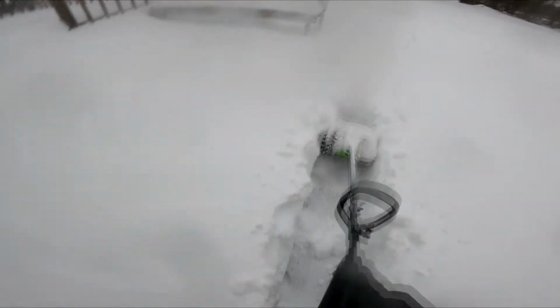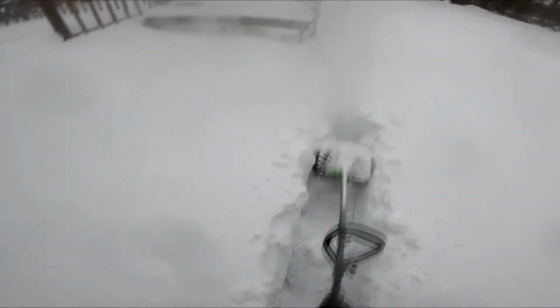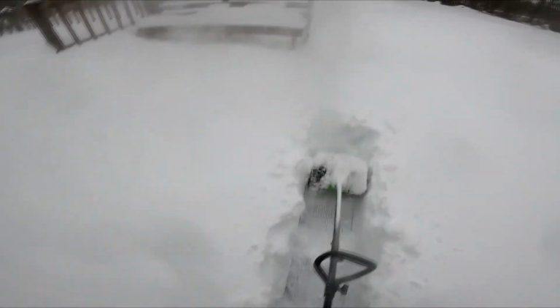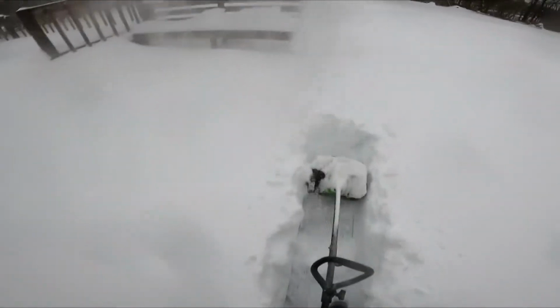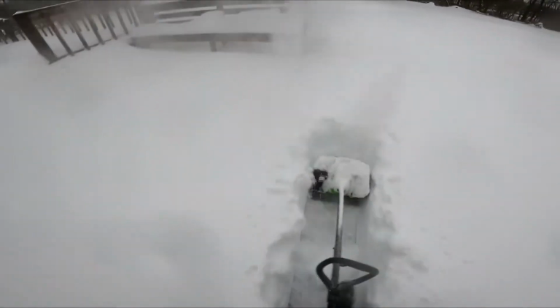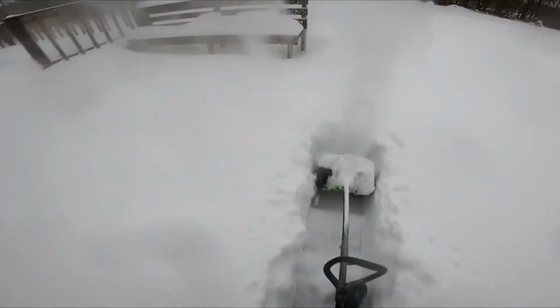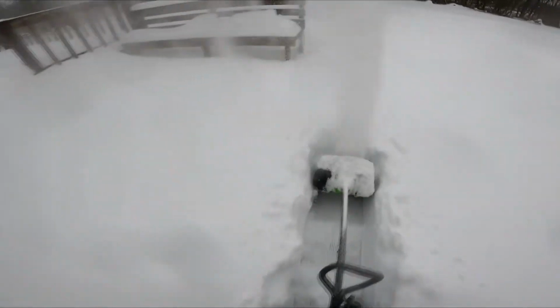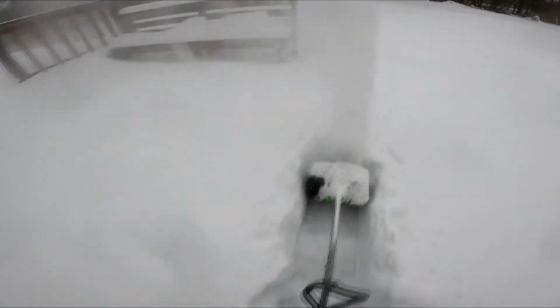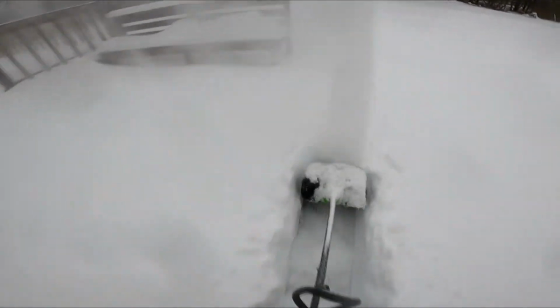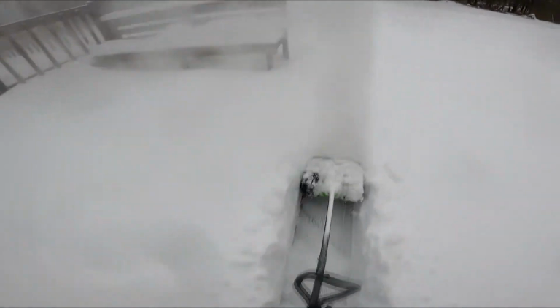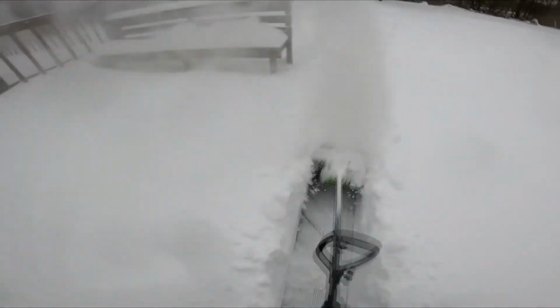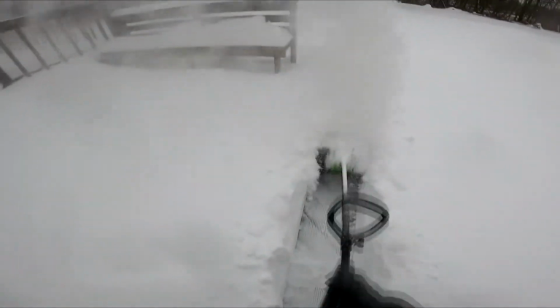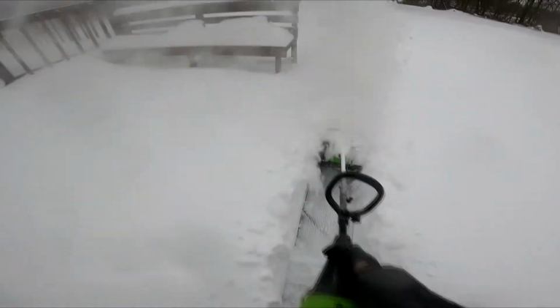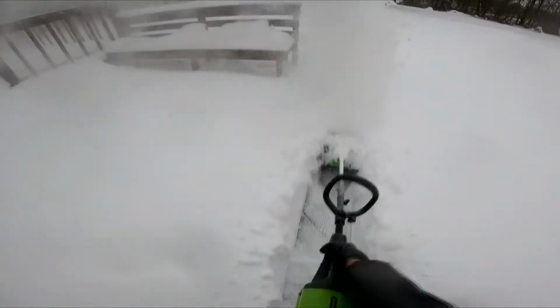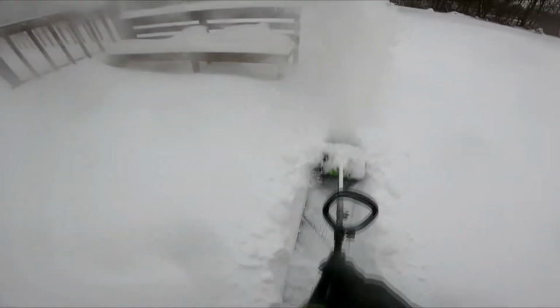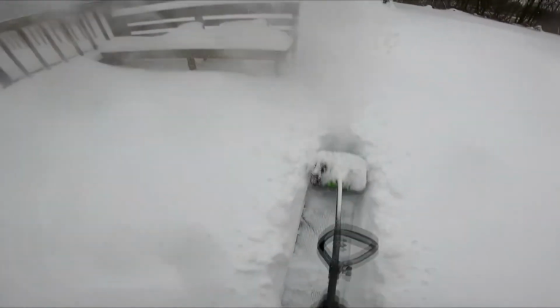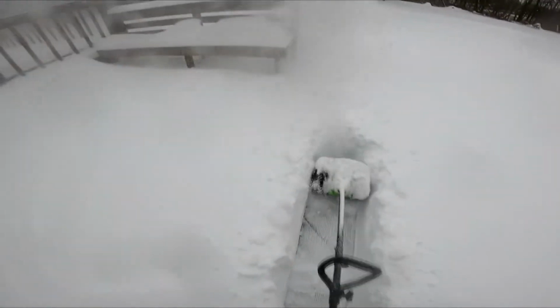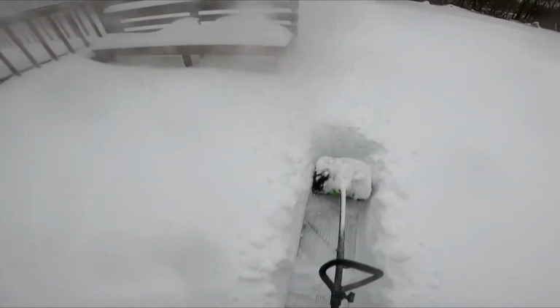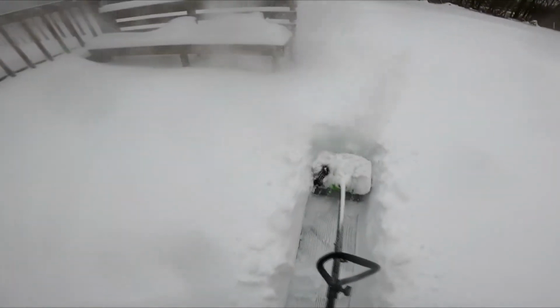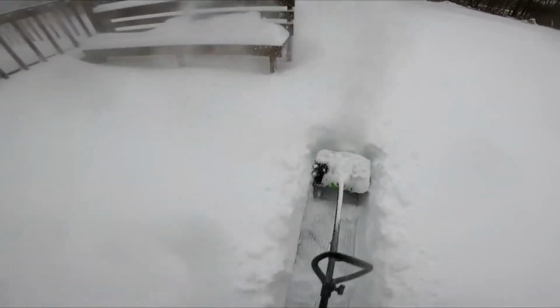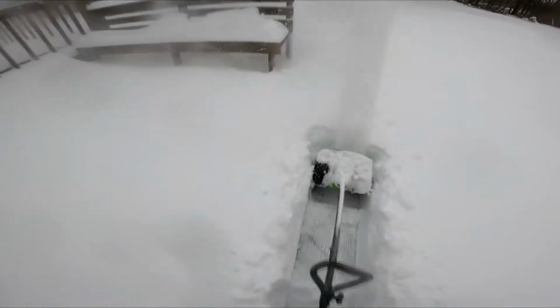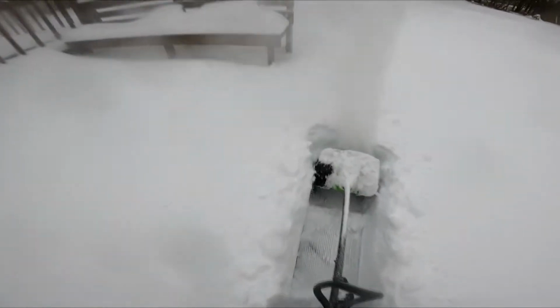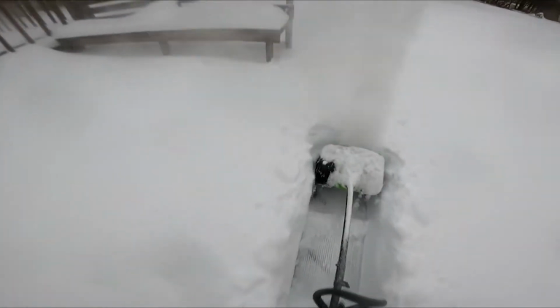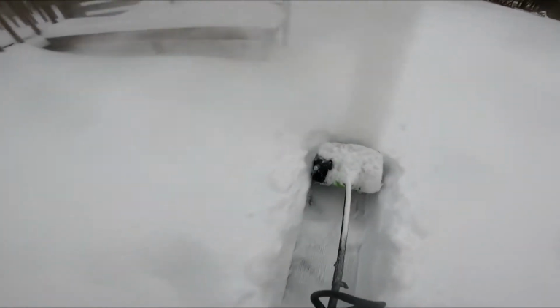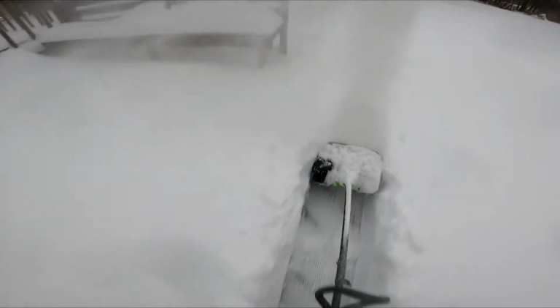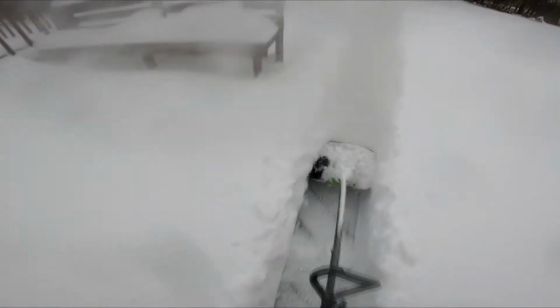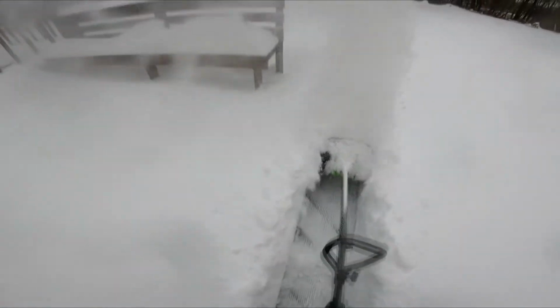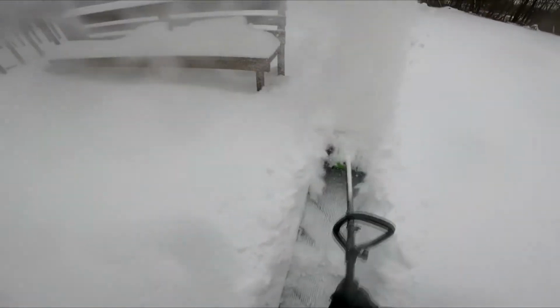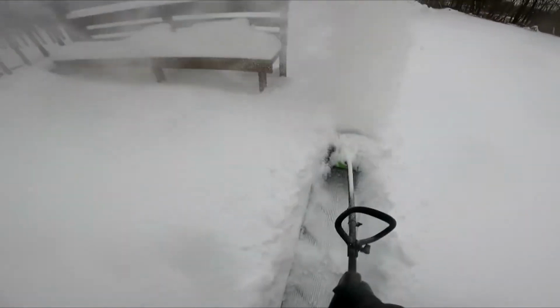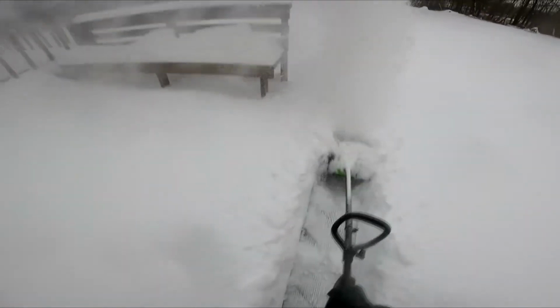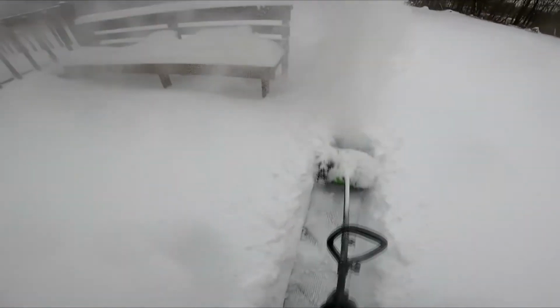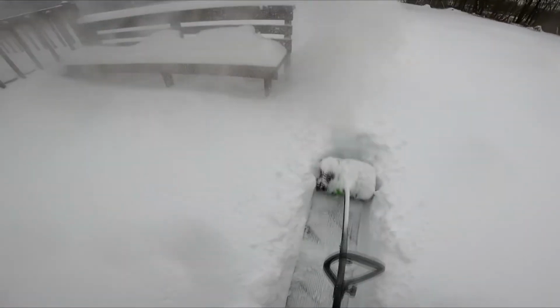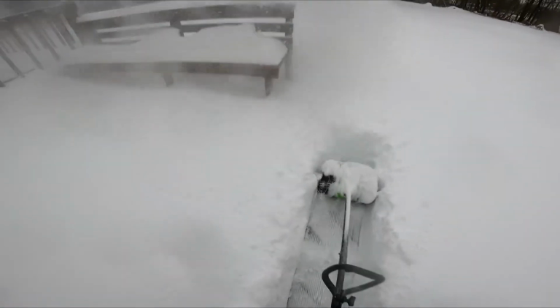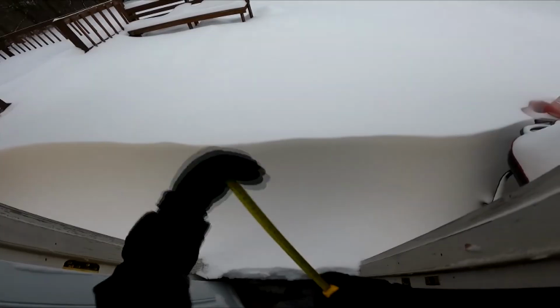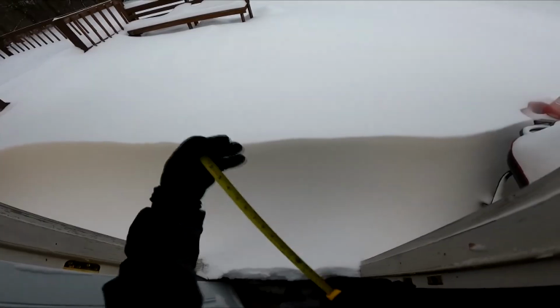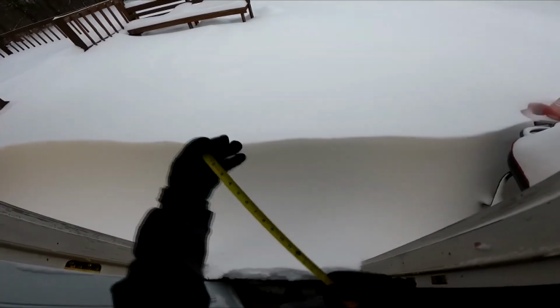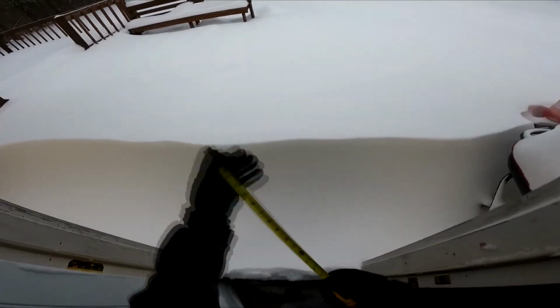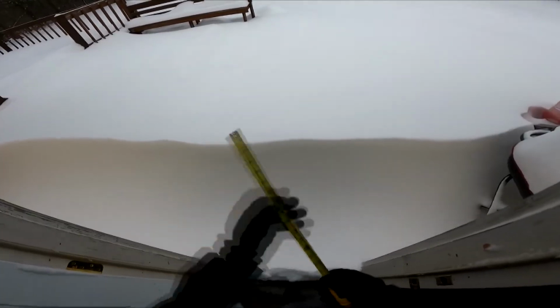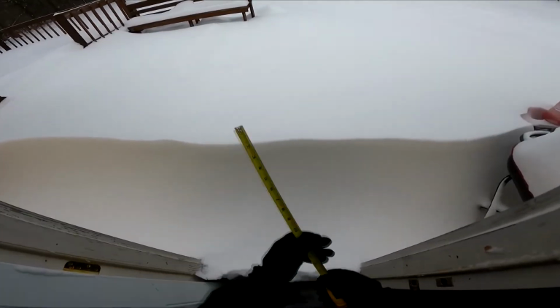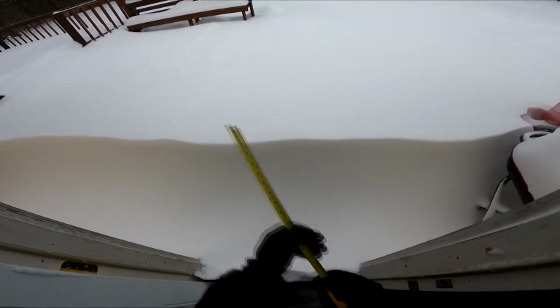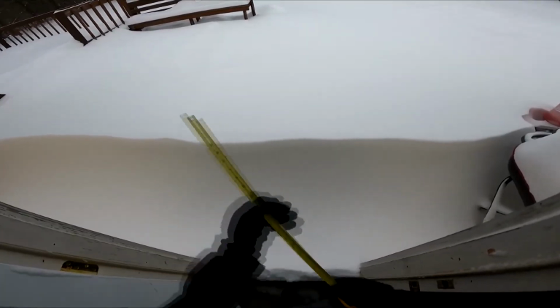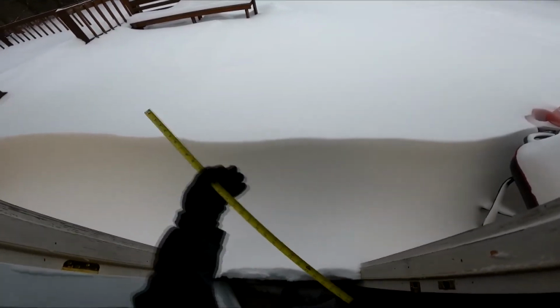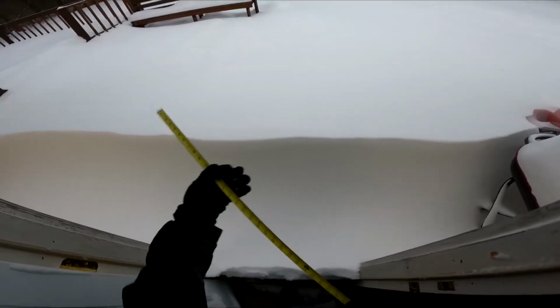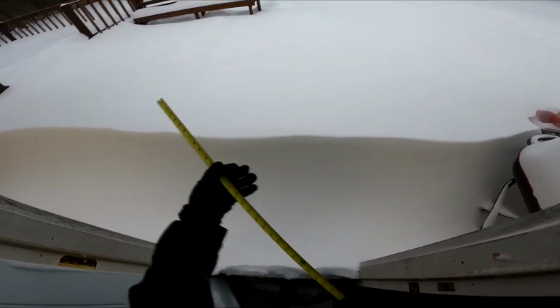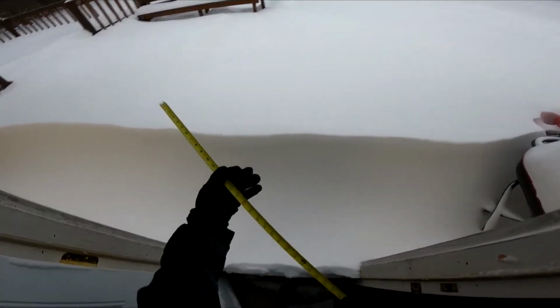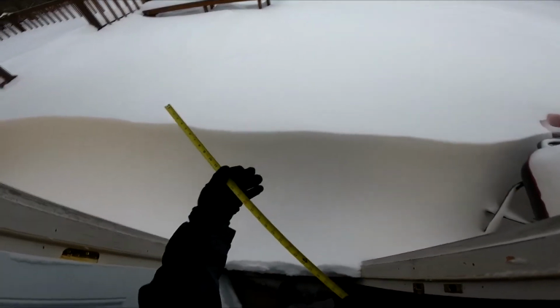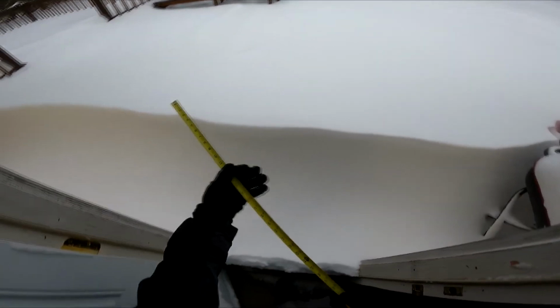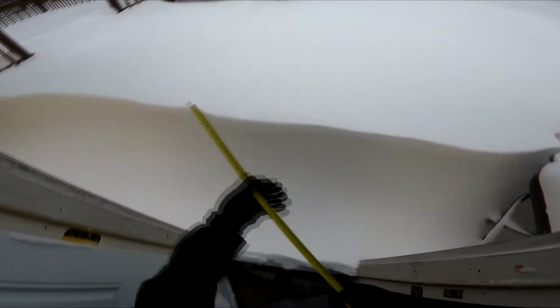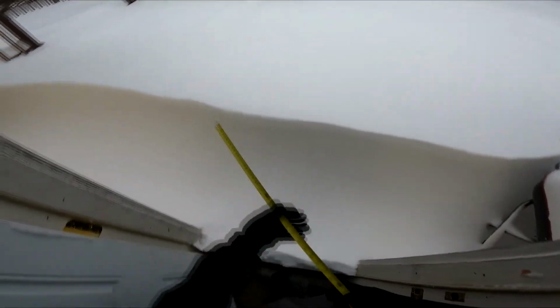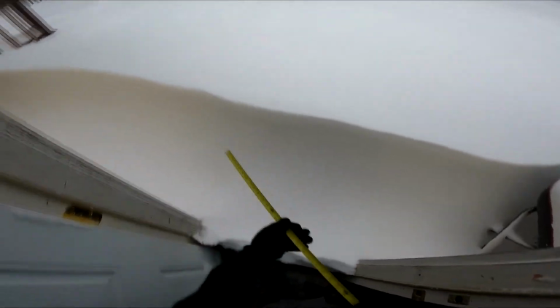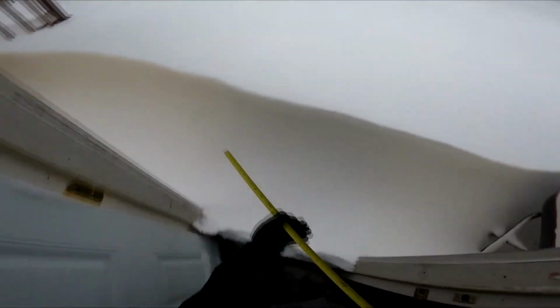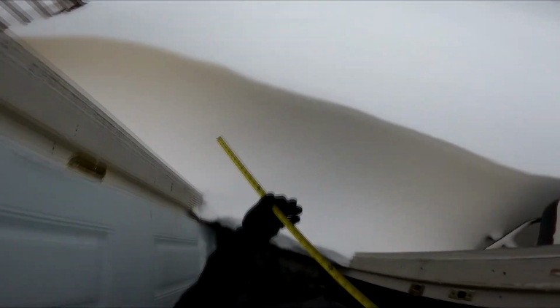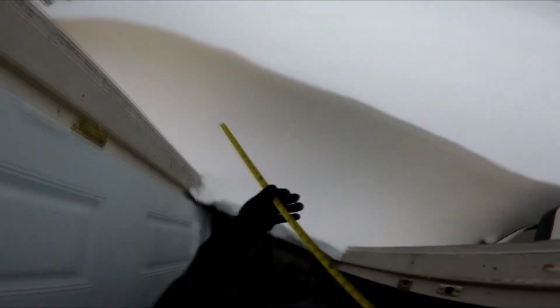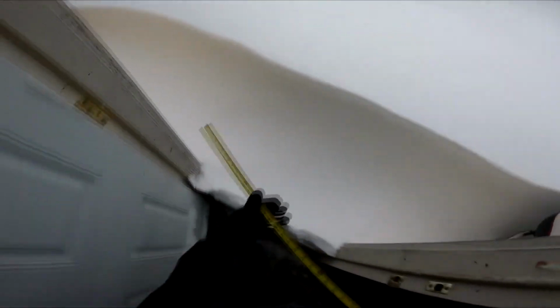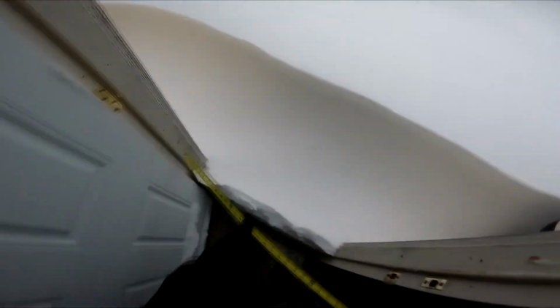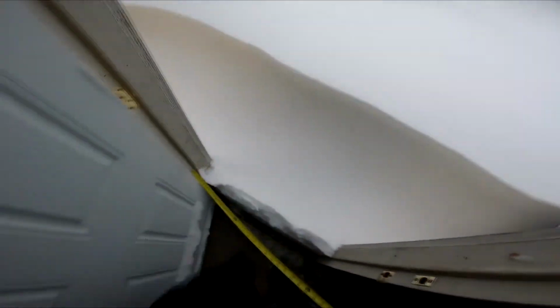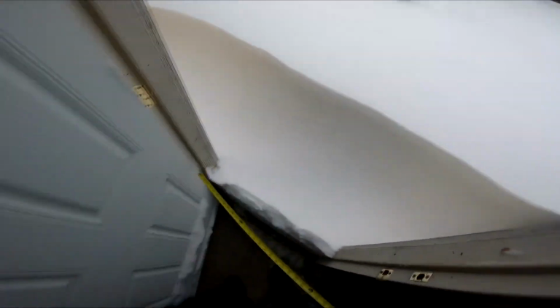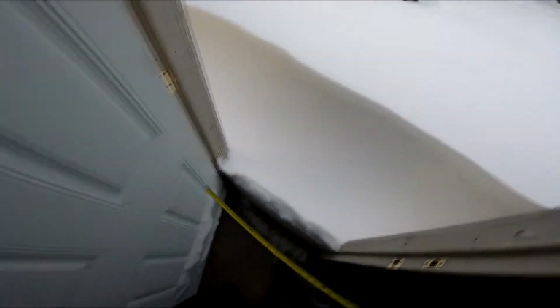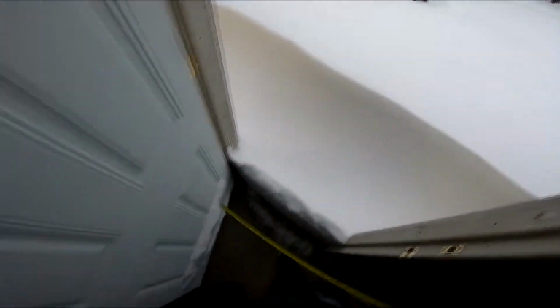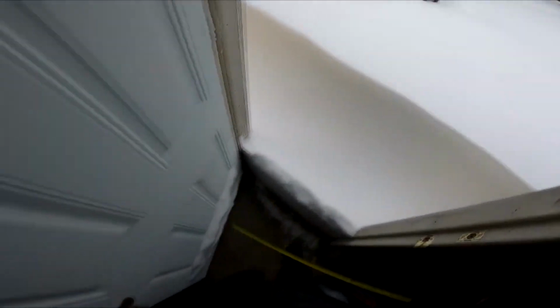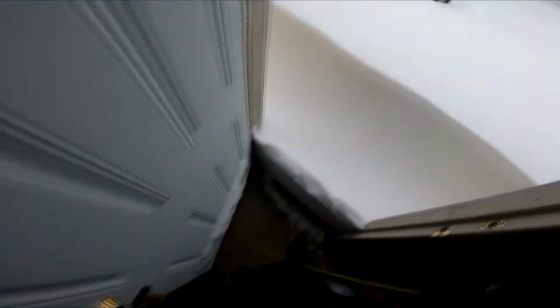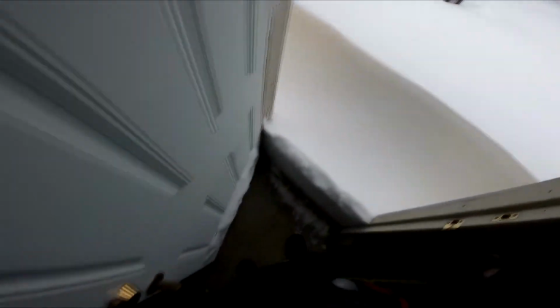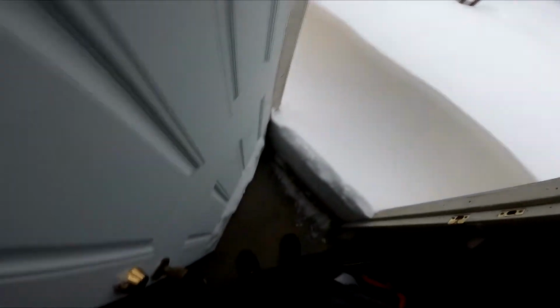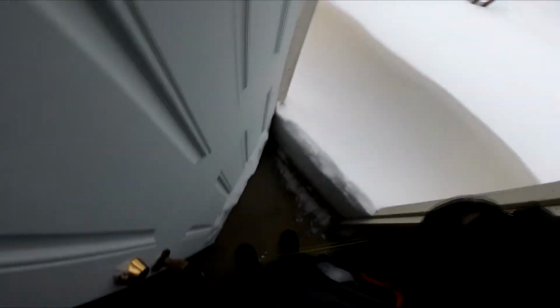I absolutely love this Greenworks 80-volt battery-powered snow shovel. For me, this is so much easier than hand shoveling.